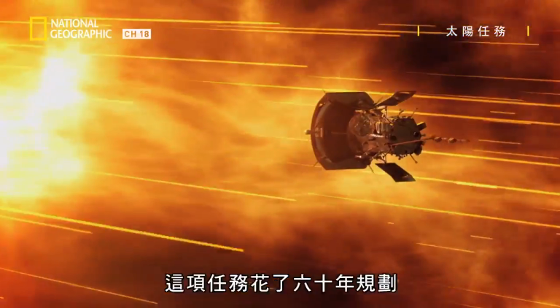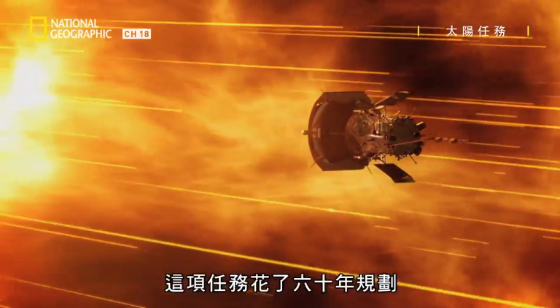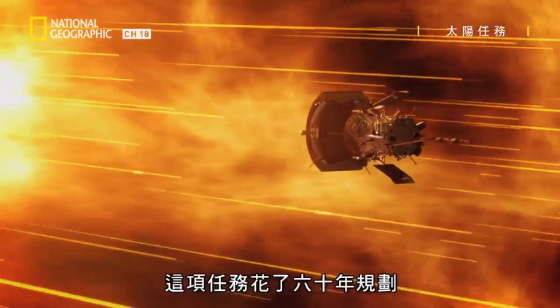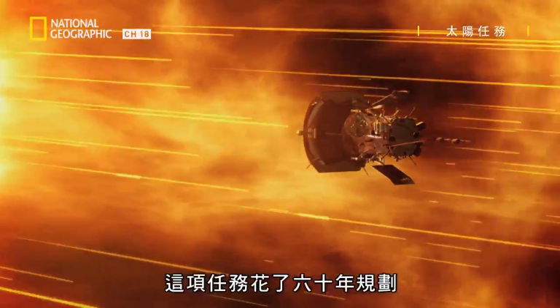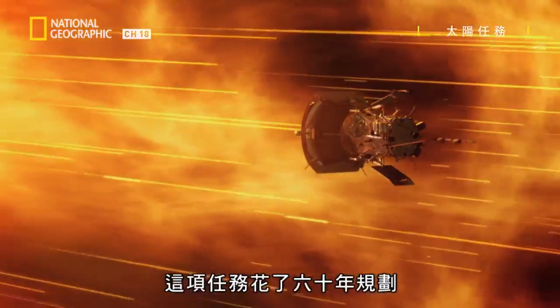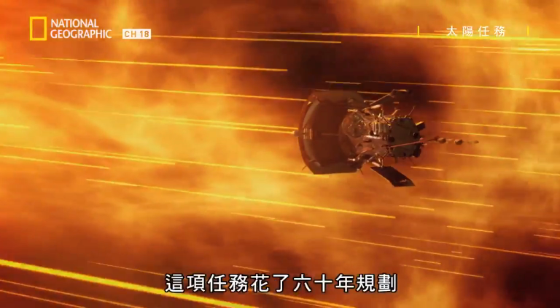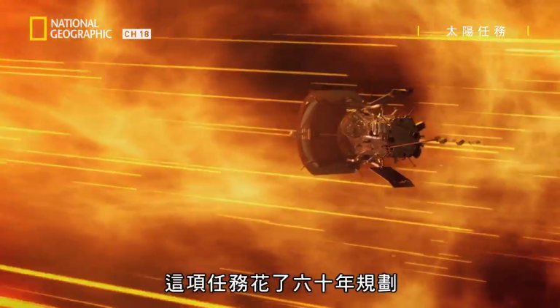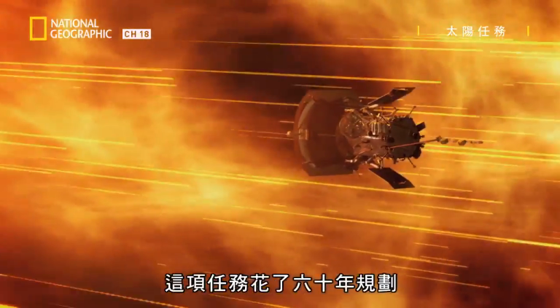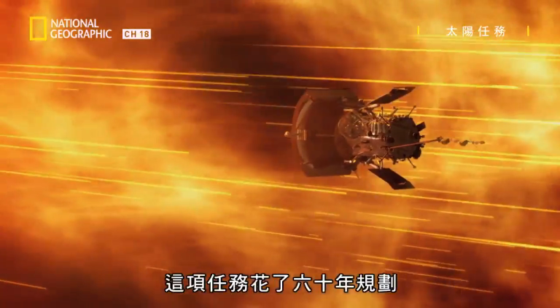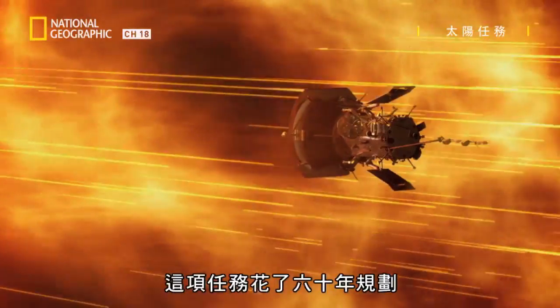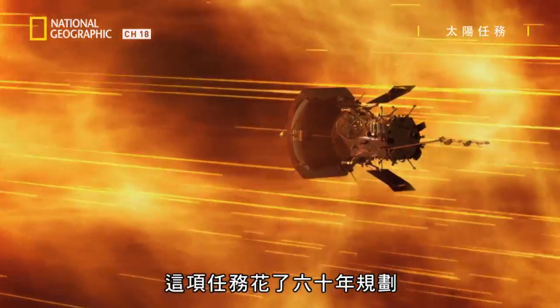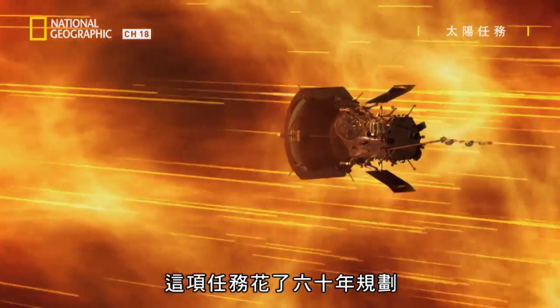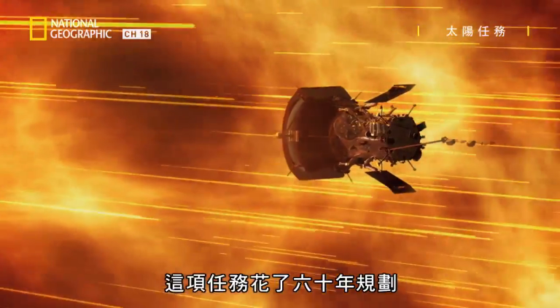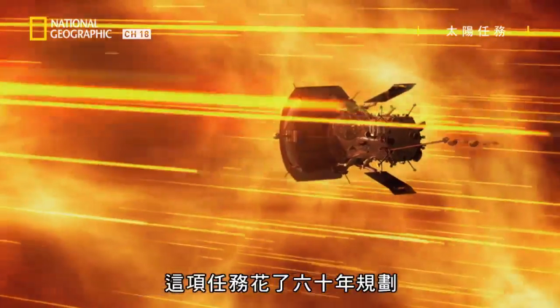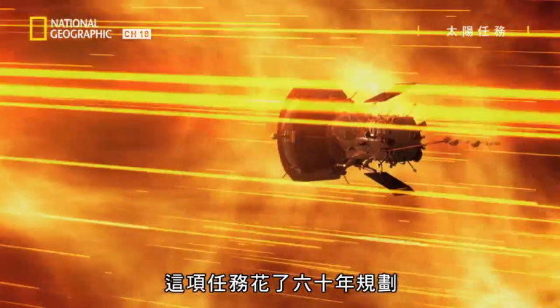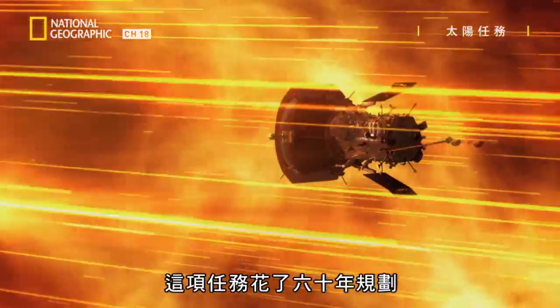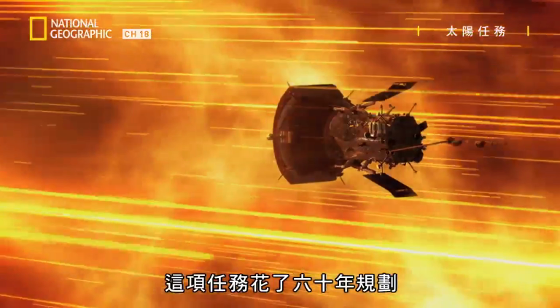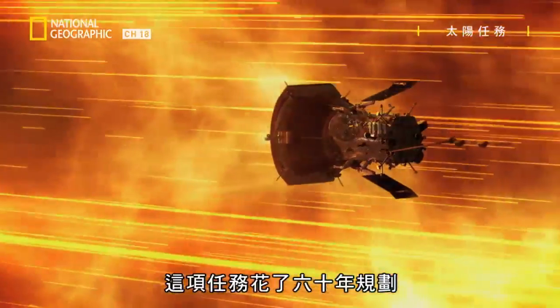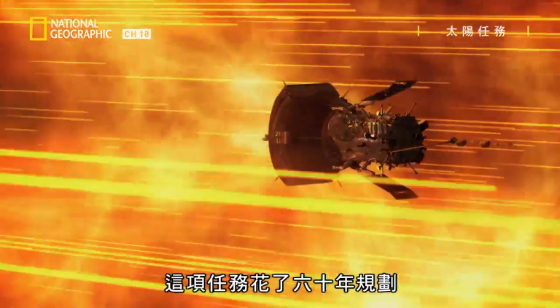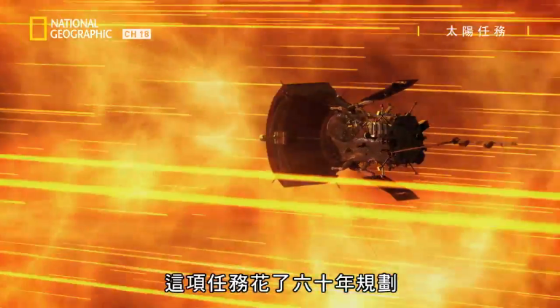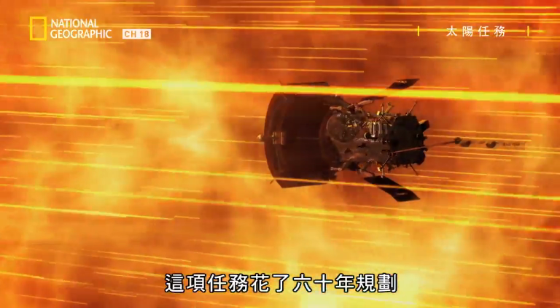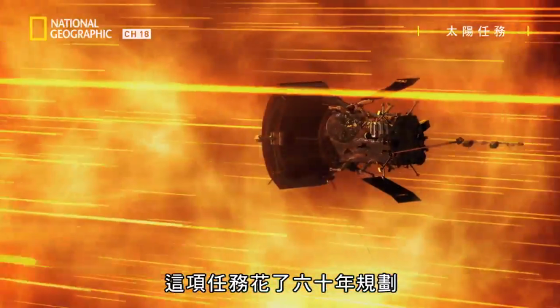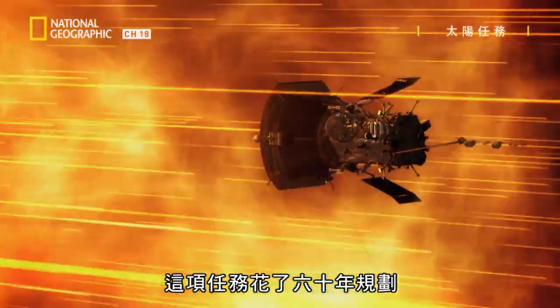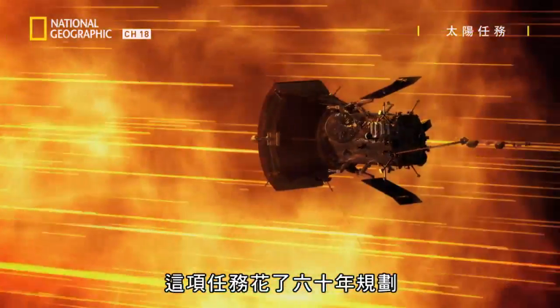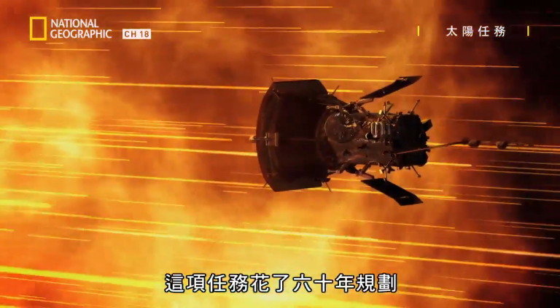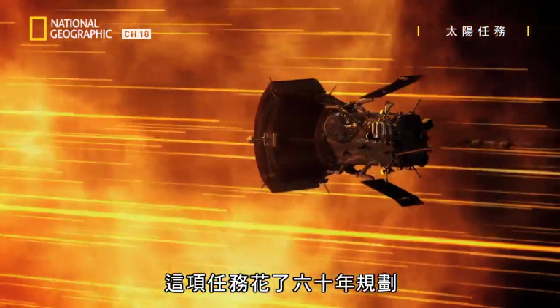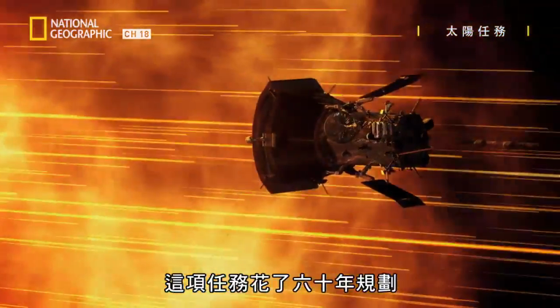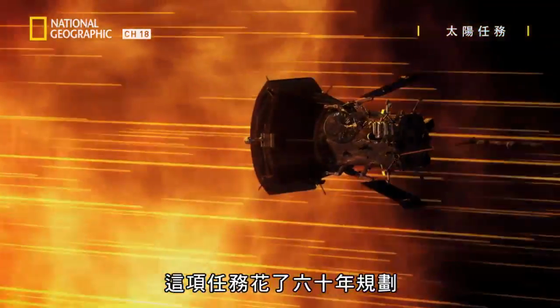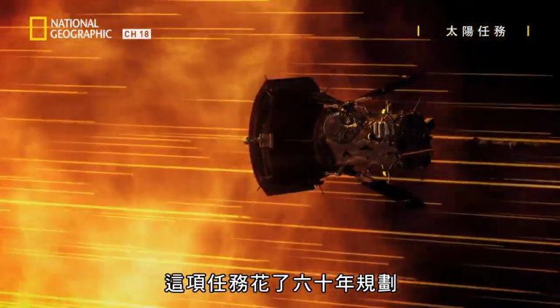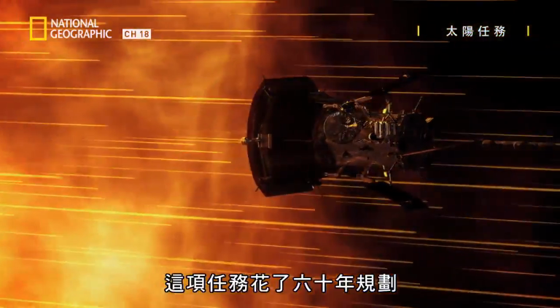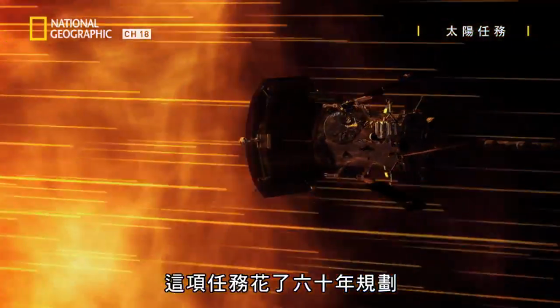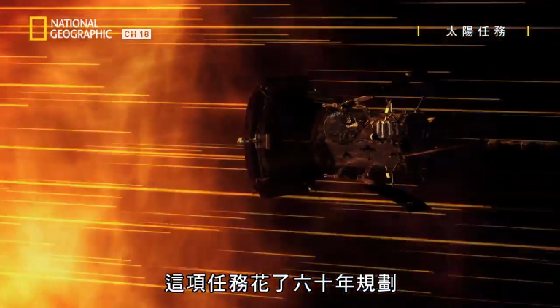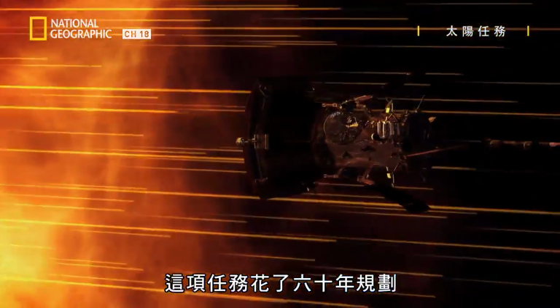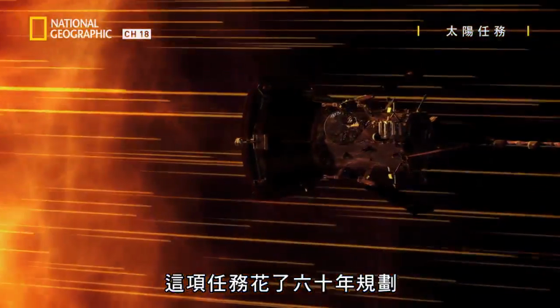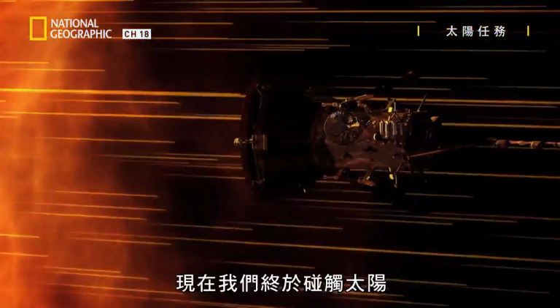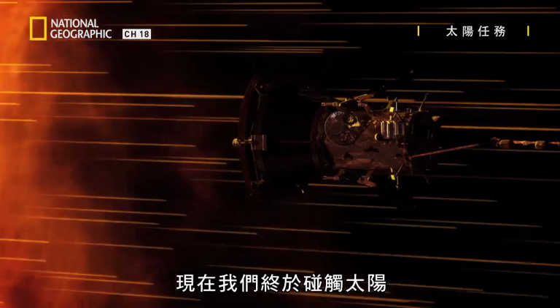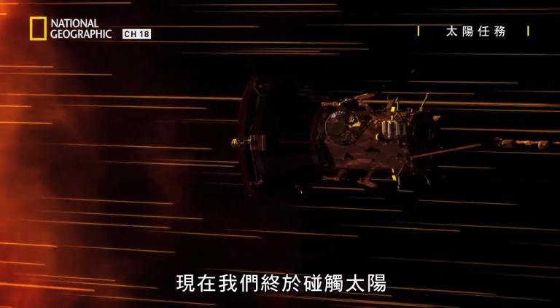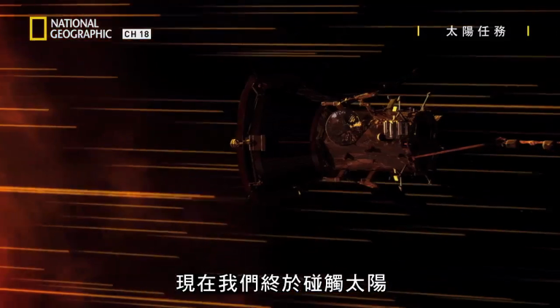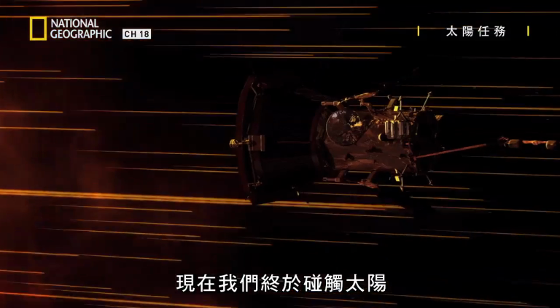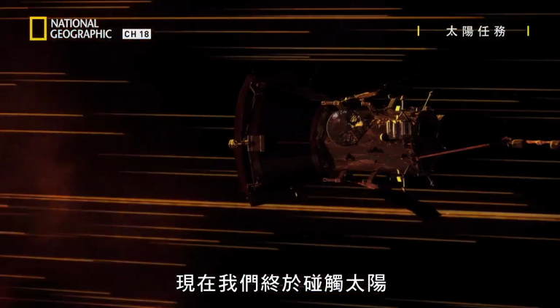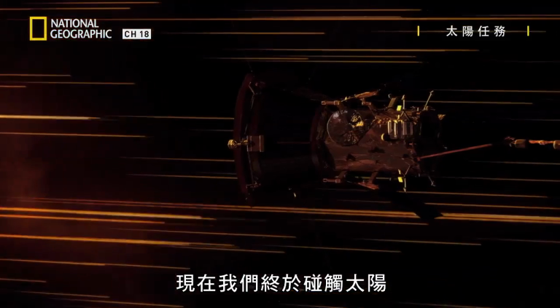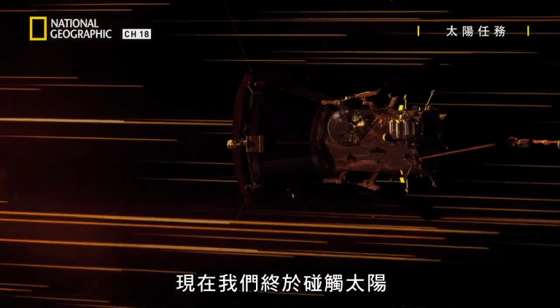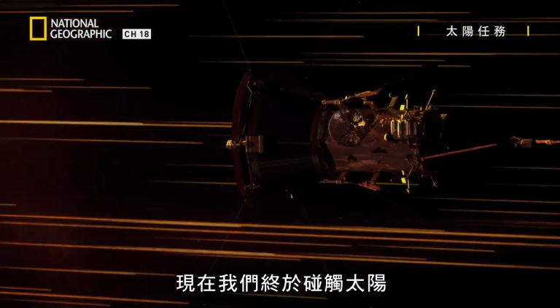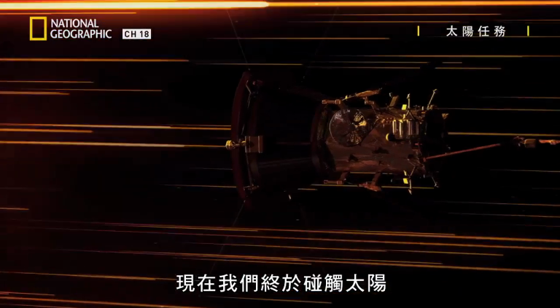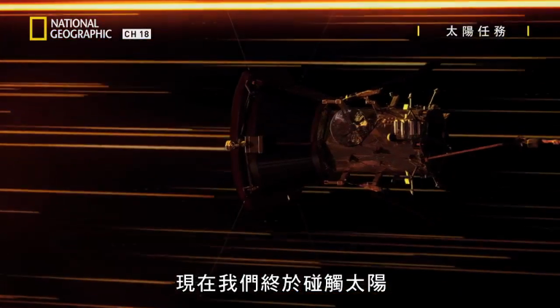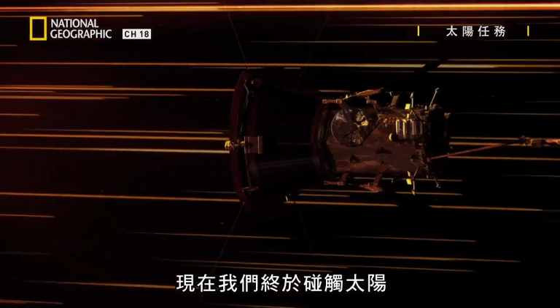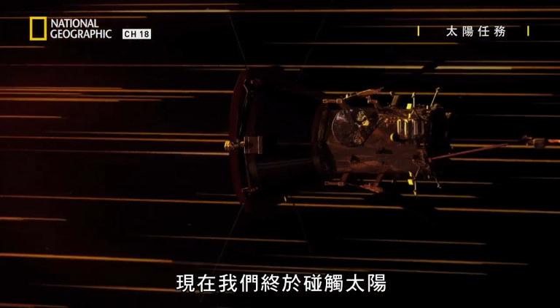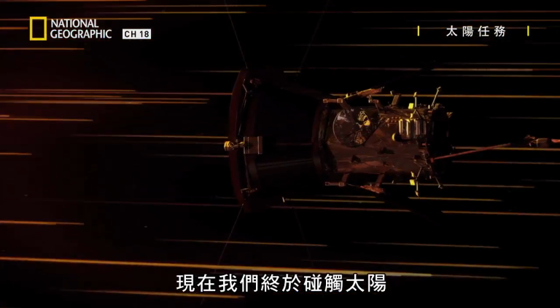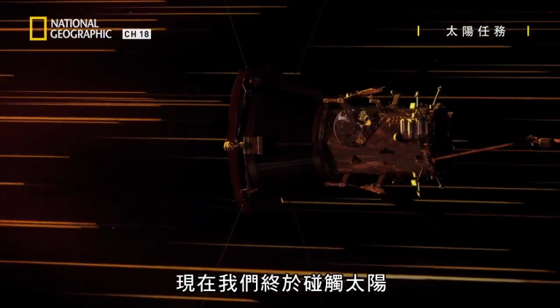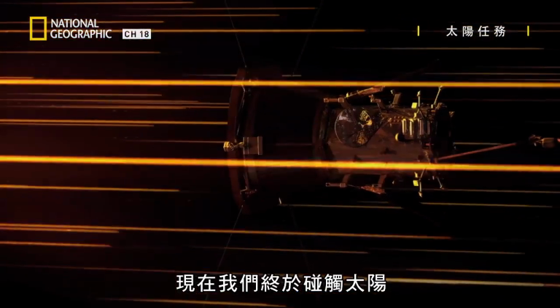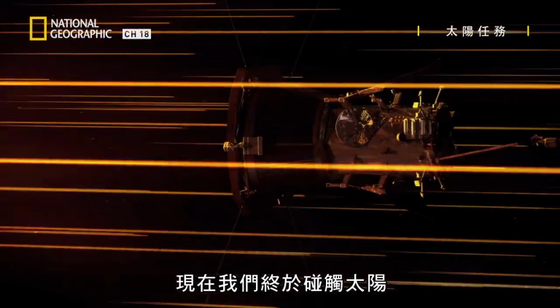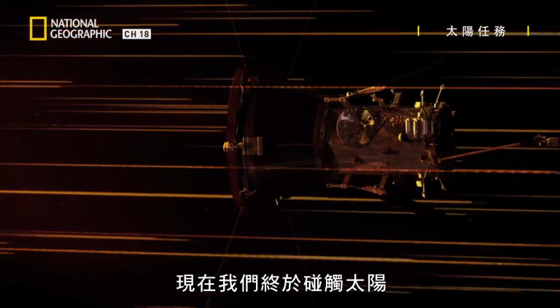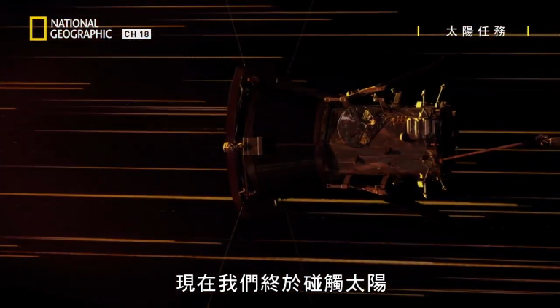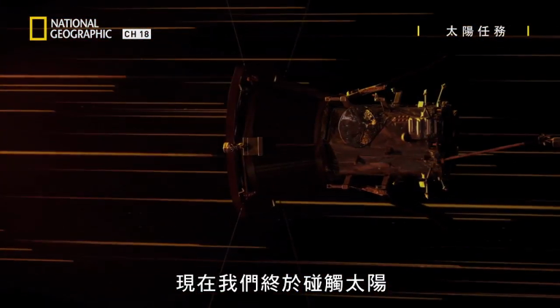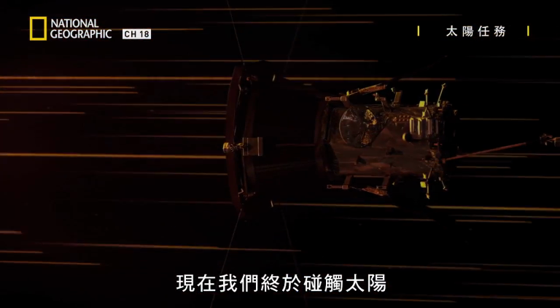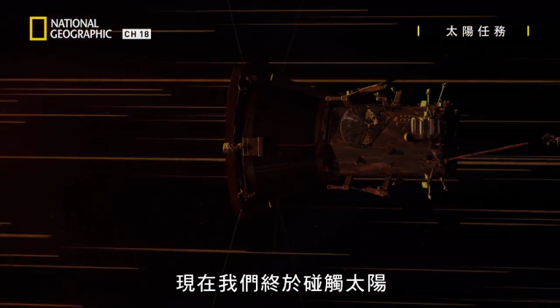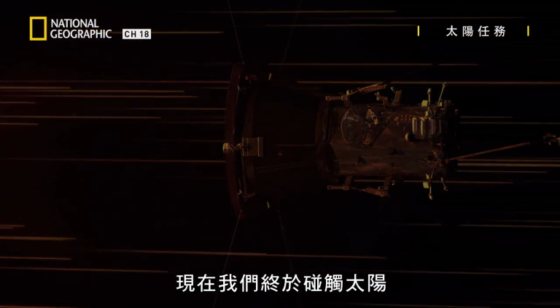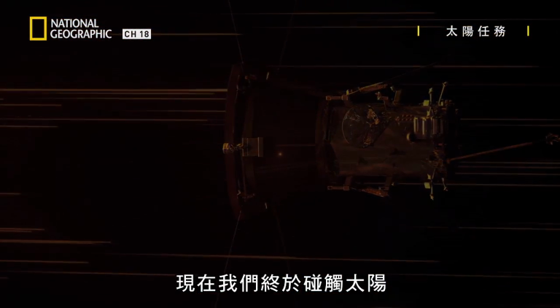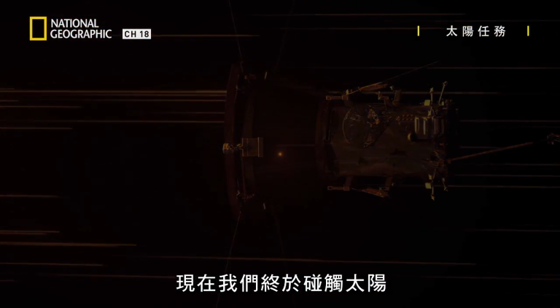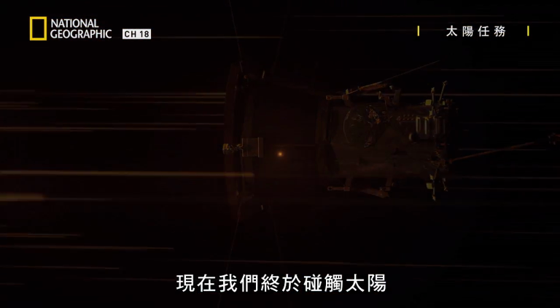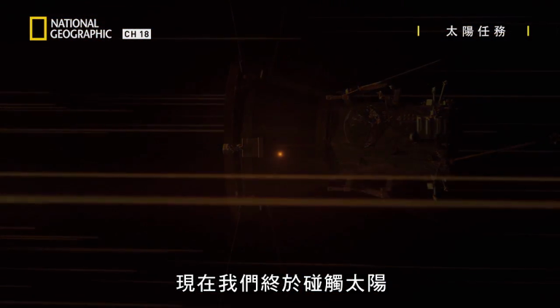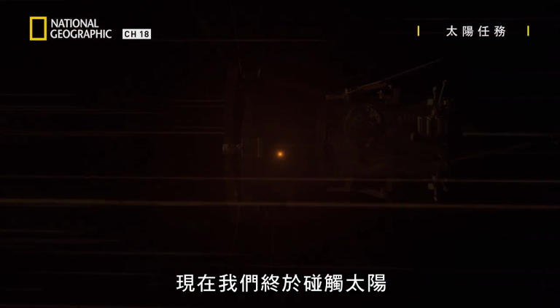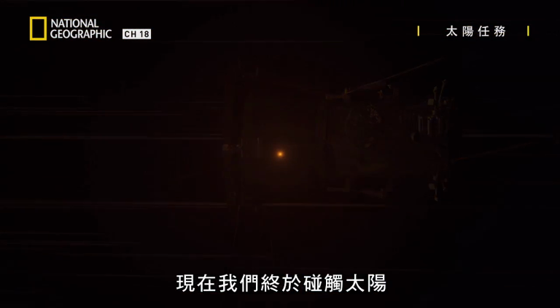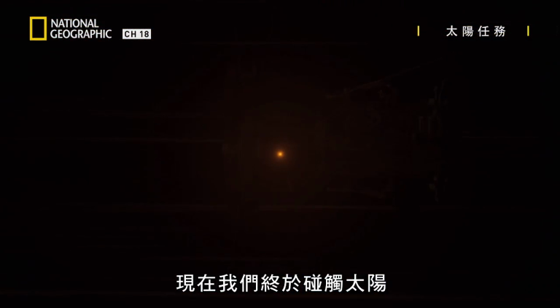It's a mission 60 years in the planning. Now, finally, we are touching the Sun.